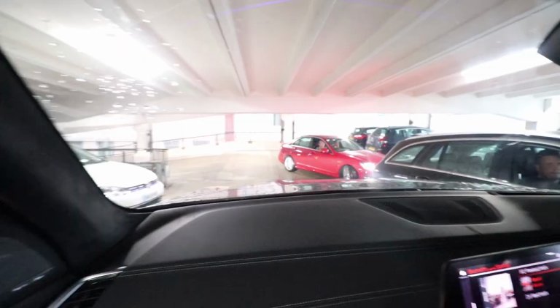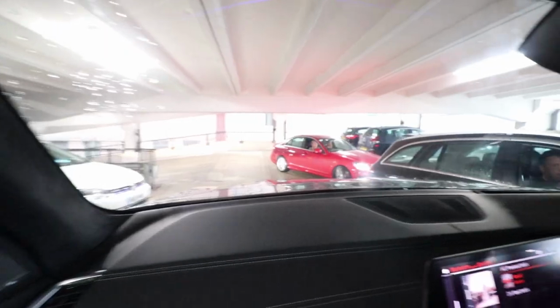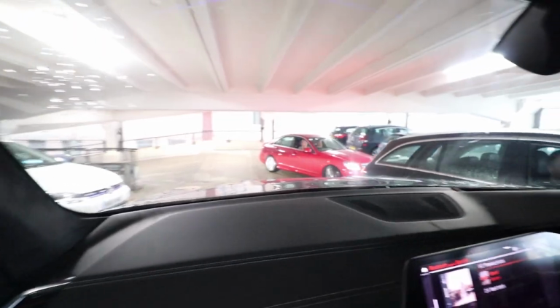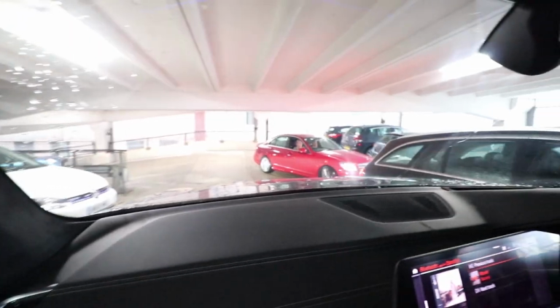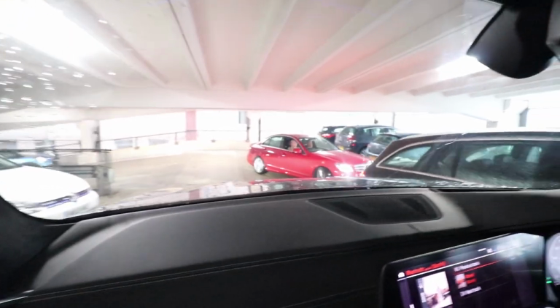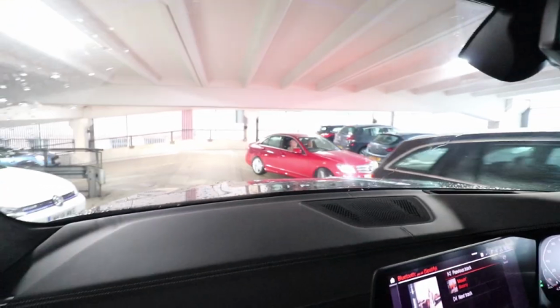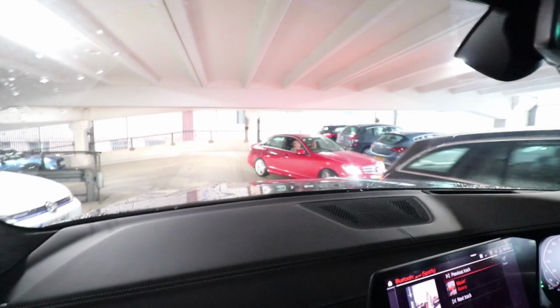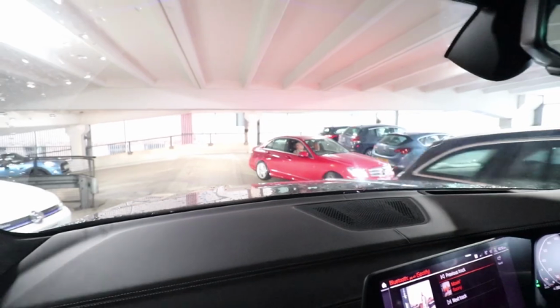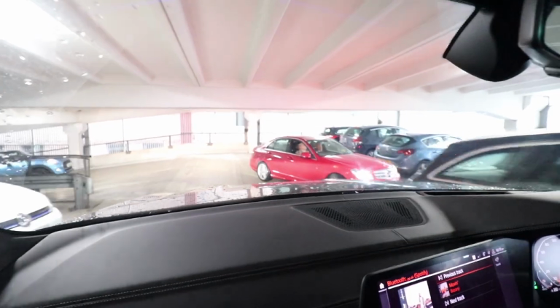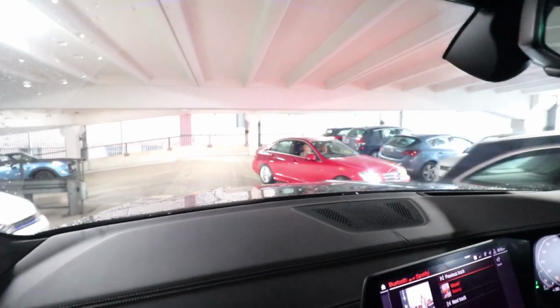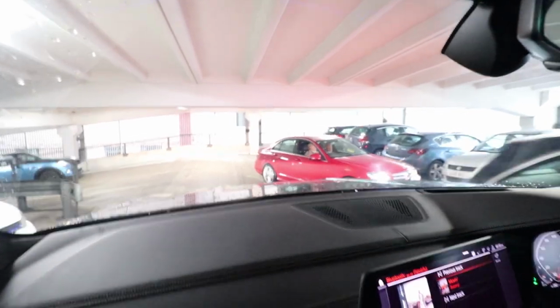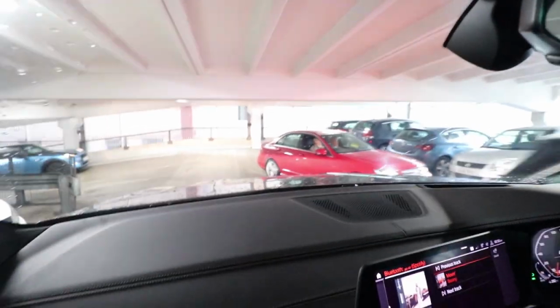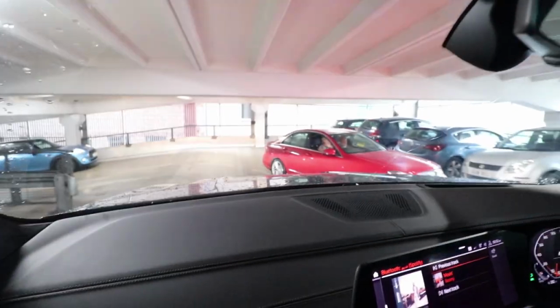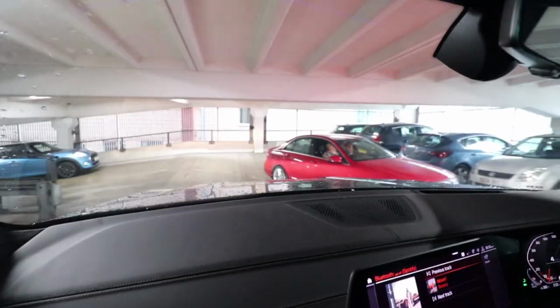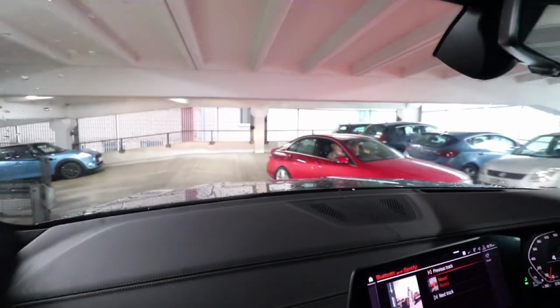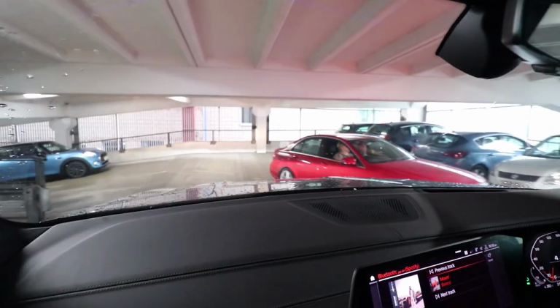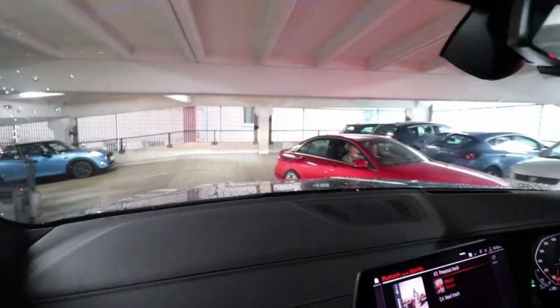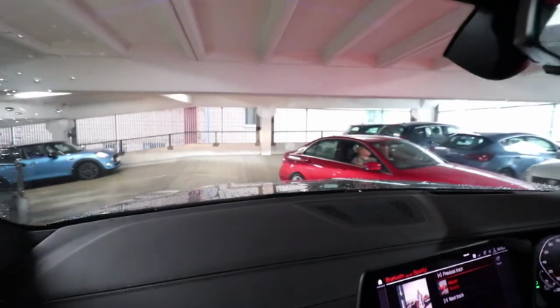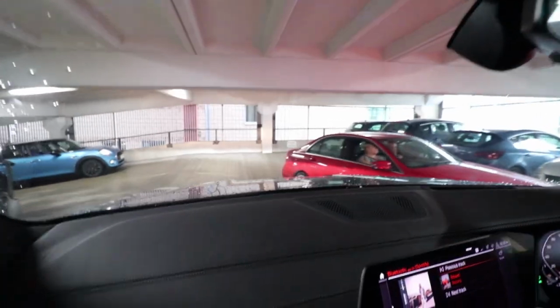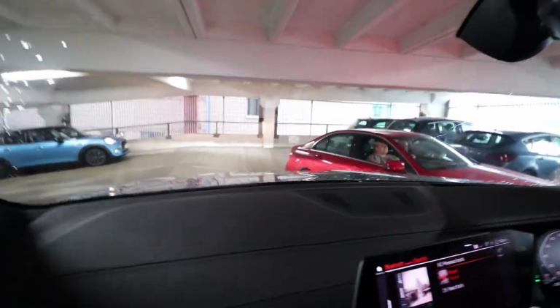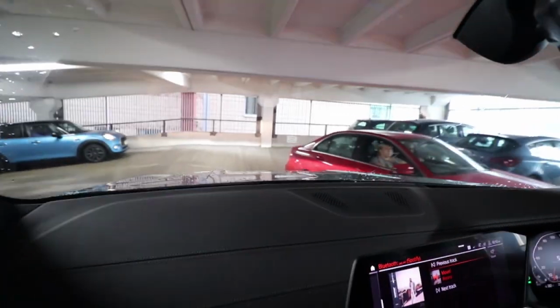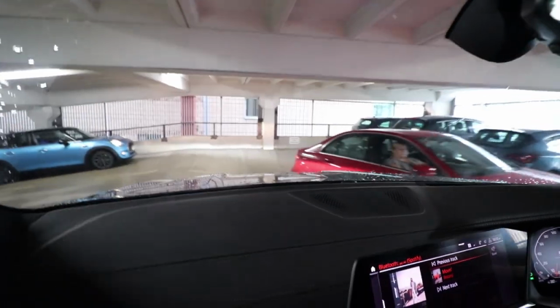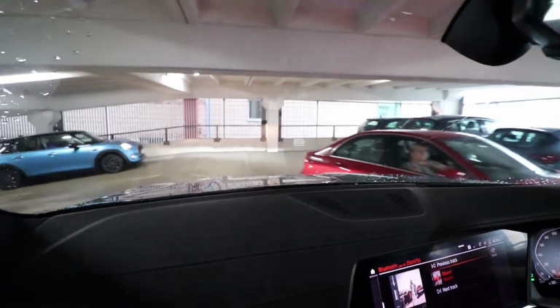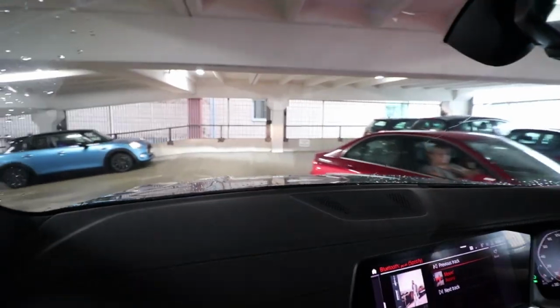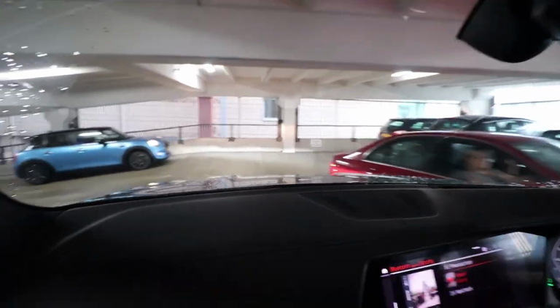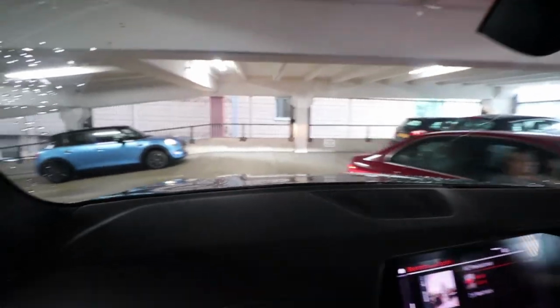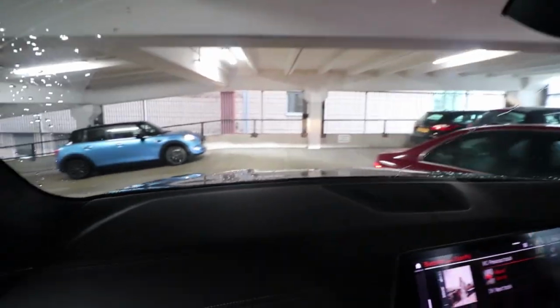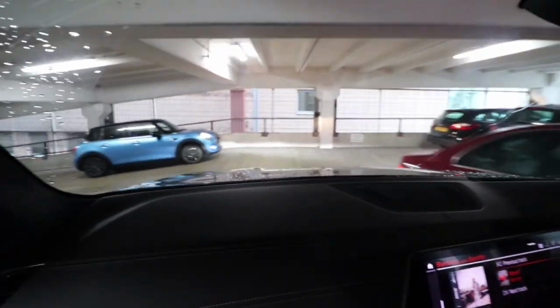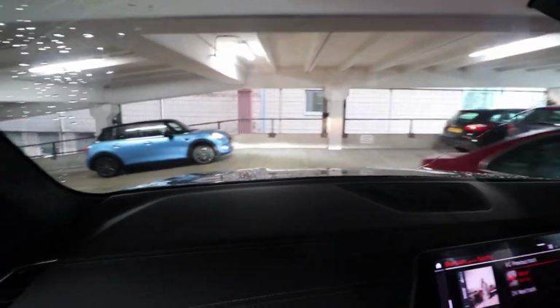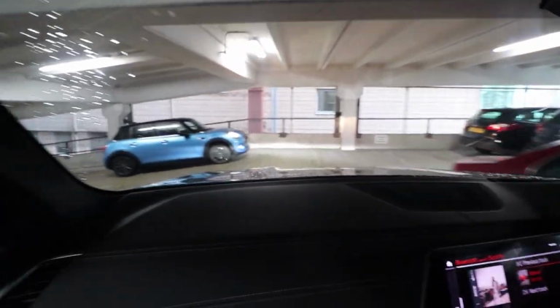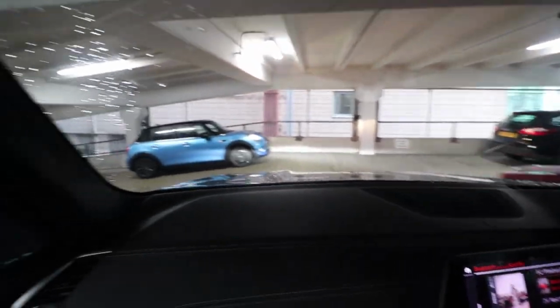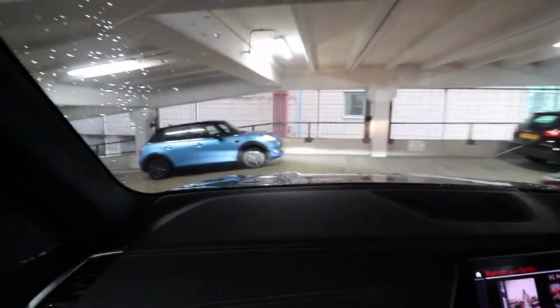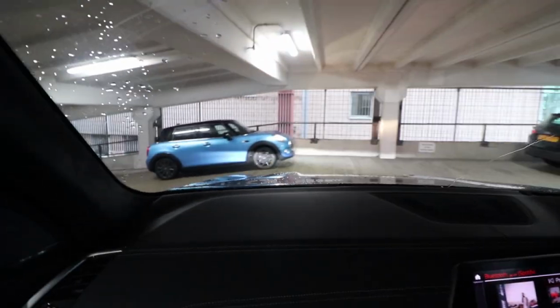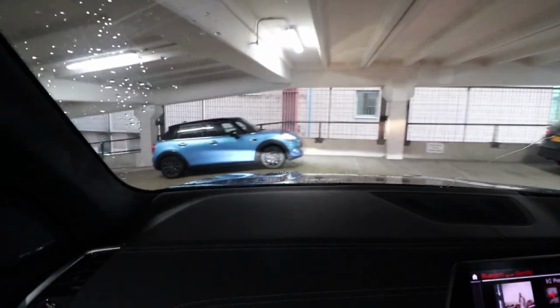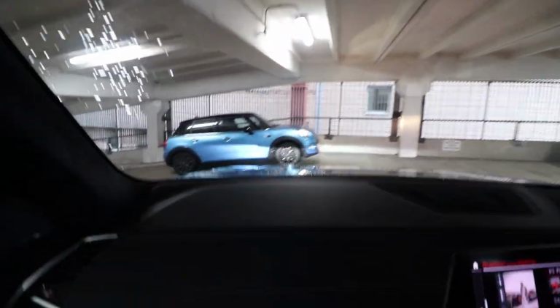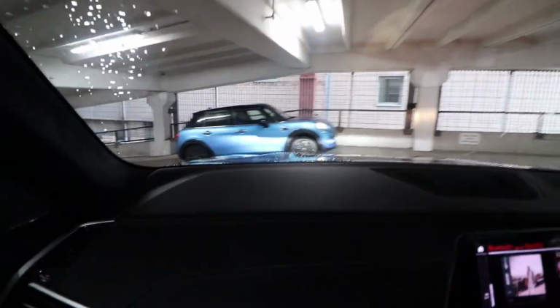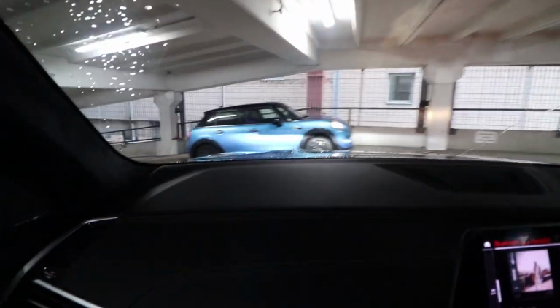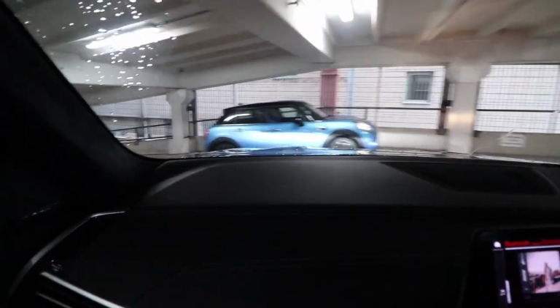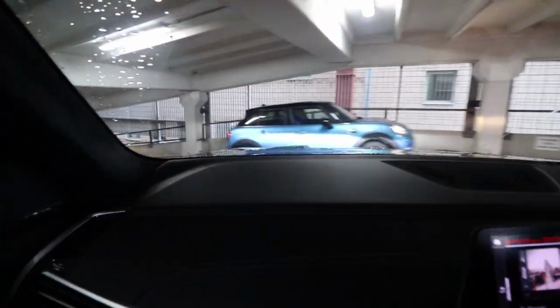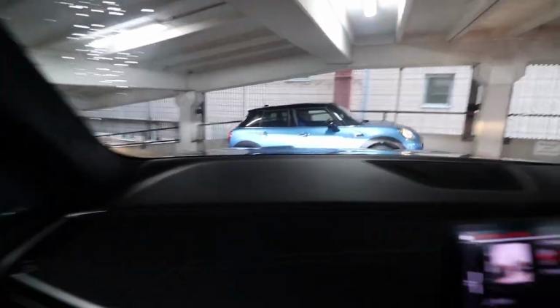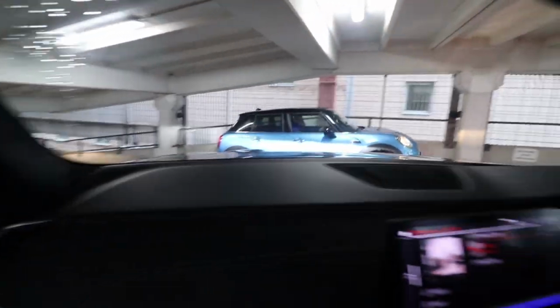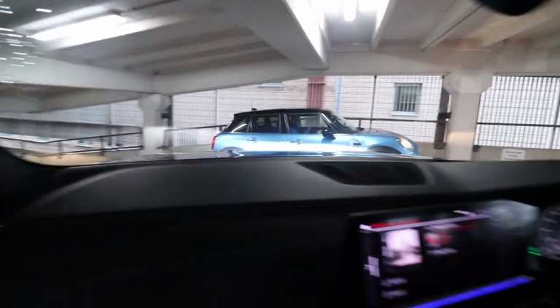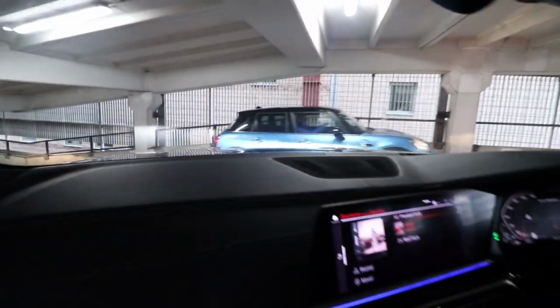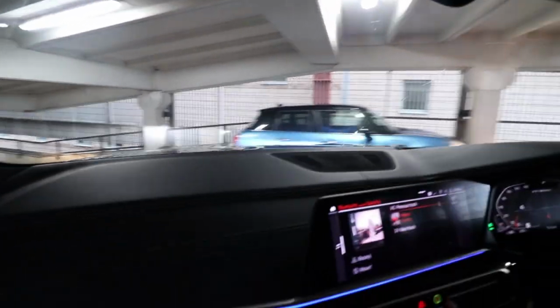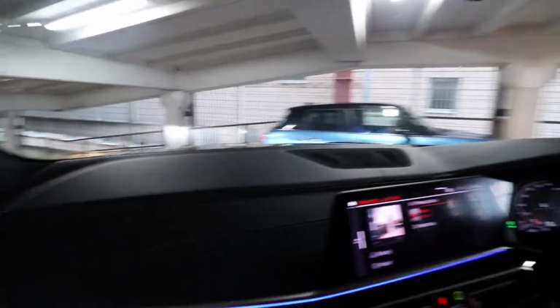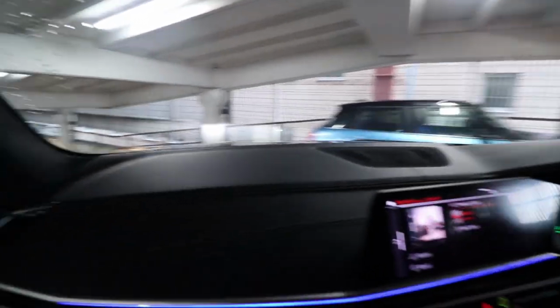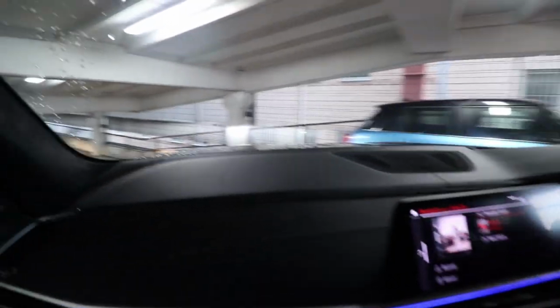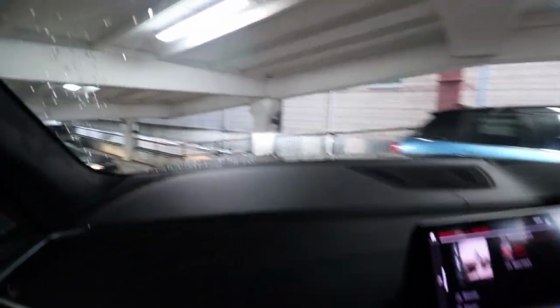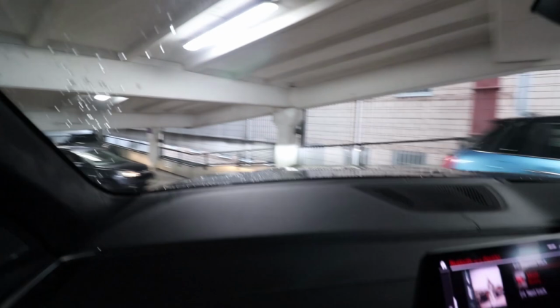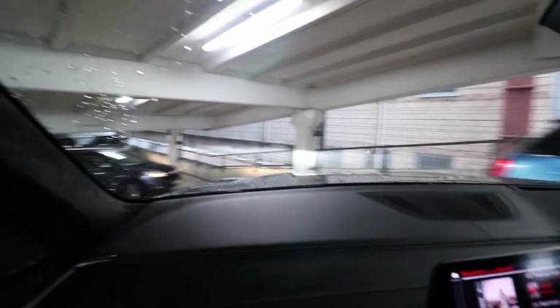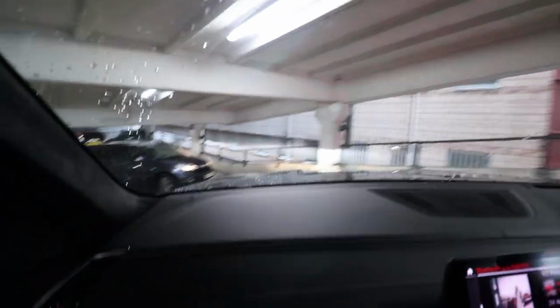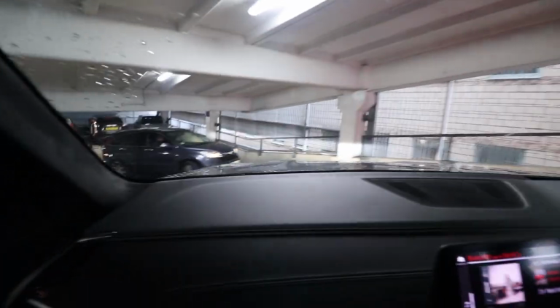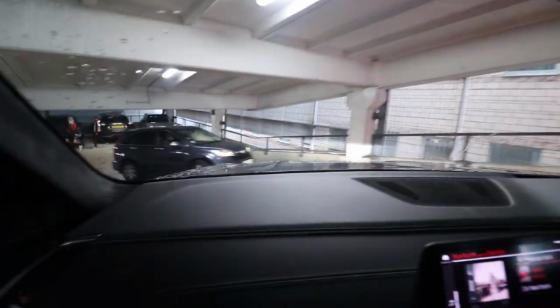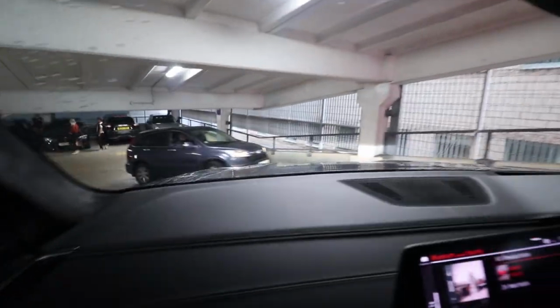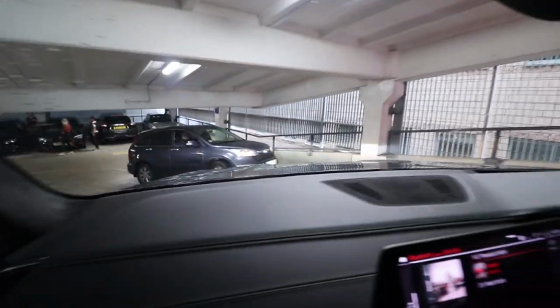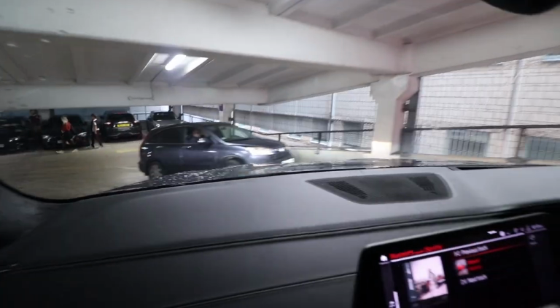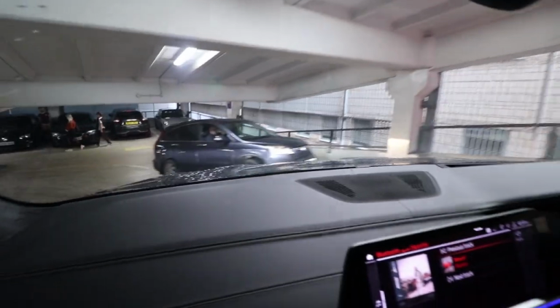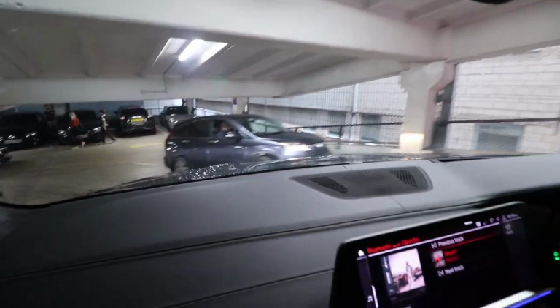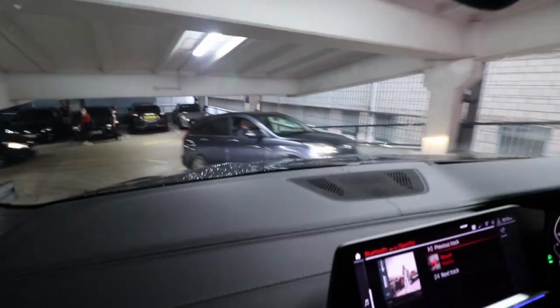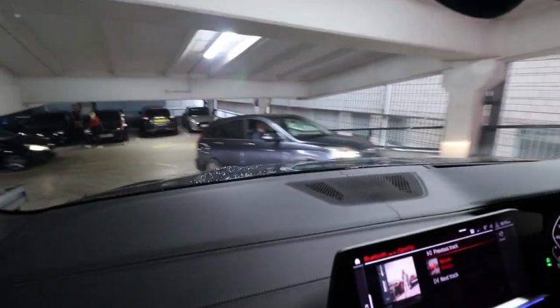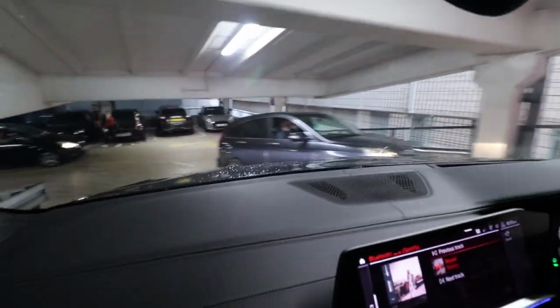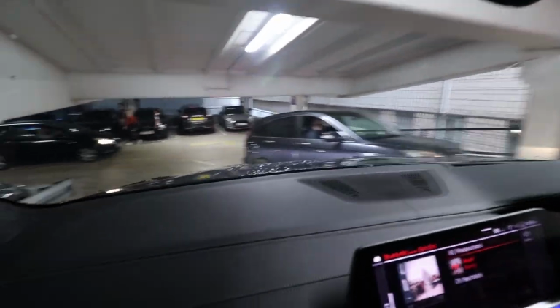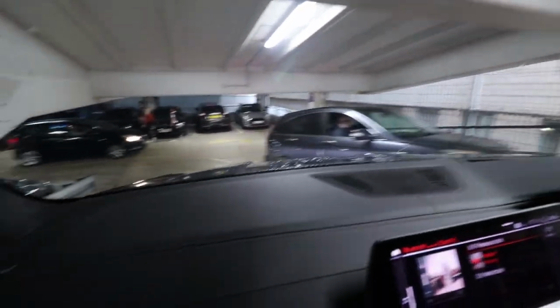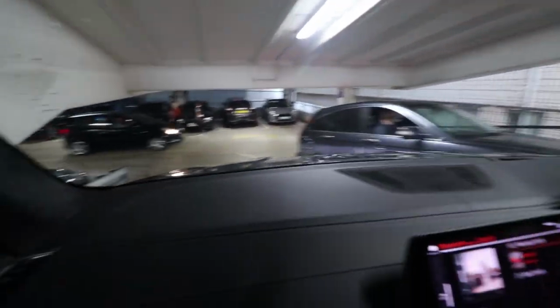Tell you what — this car is massive when you look at it, but it is very maneuverable in every condition.